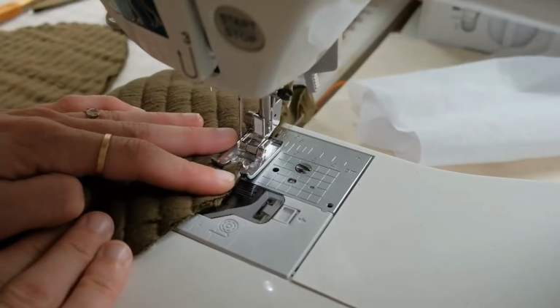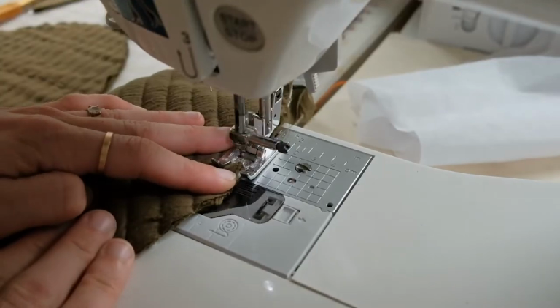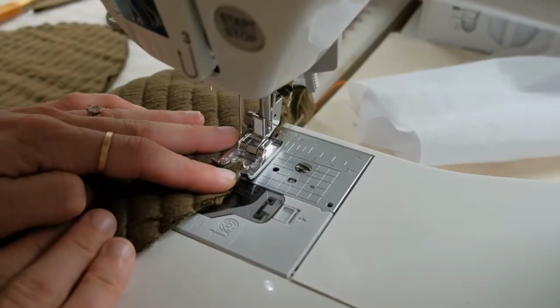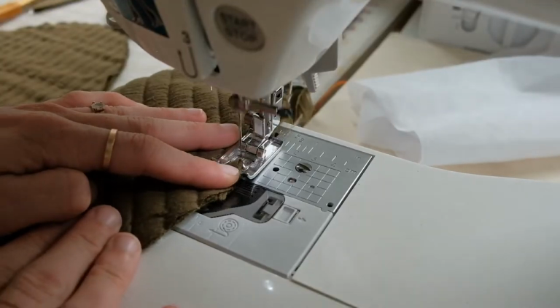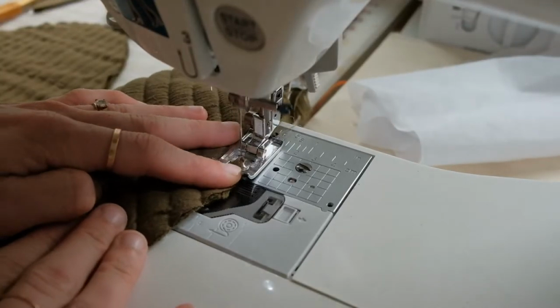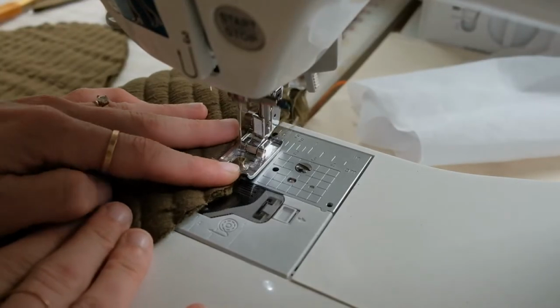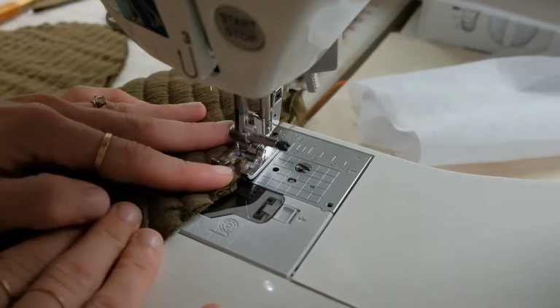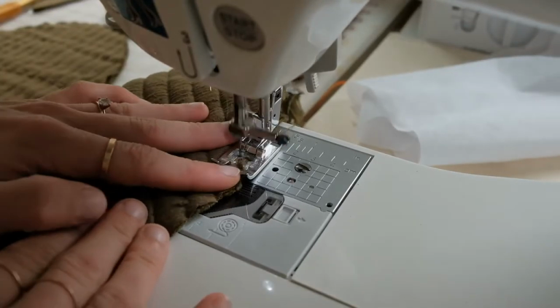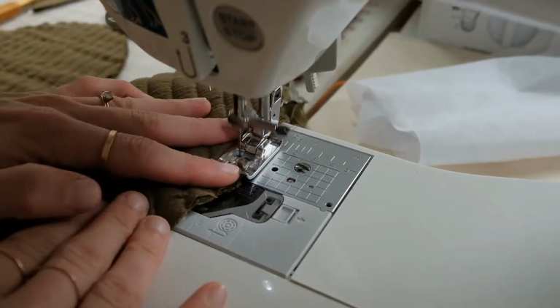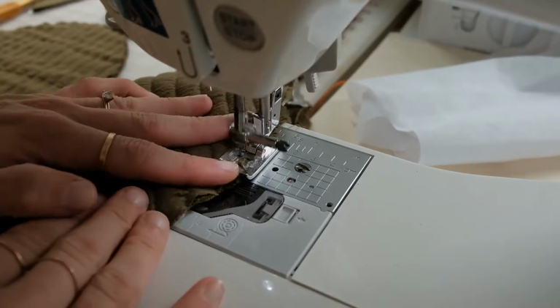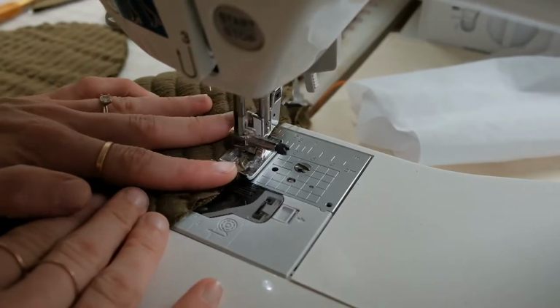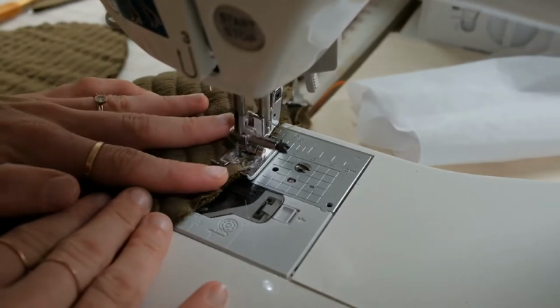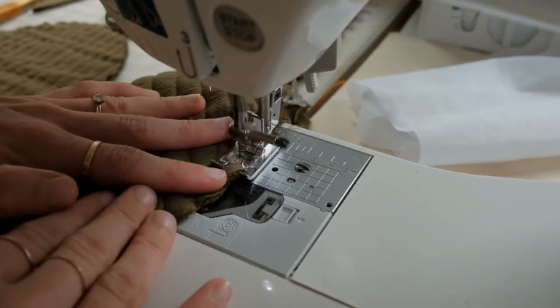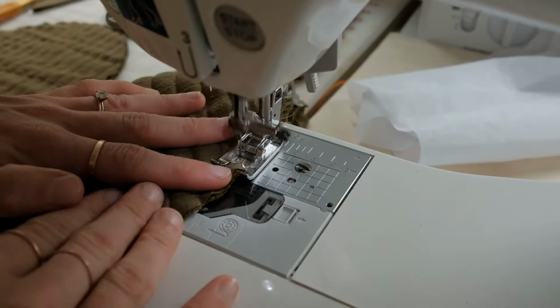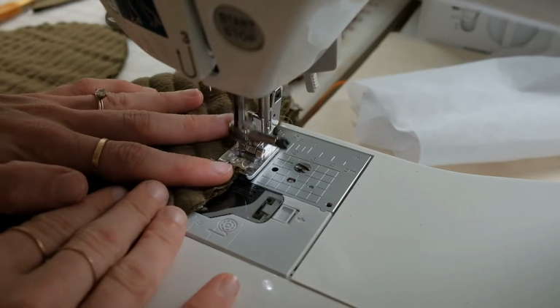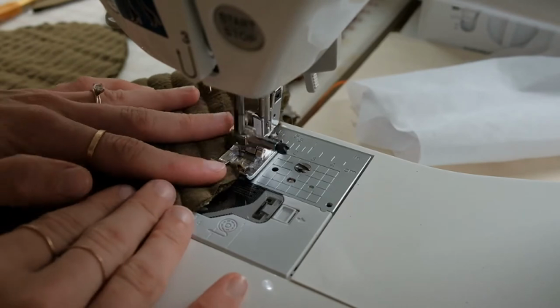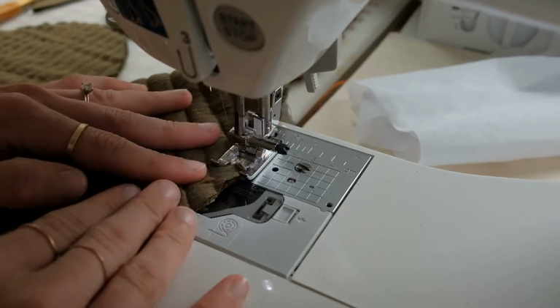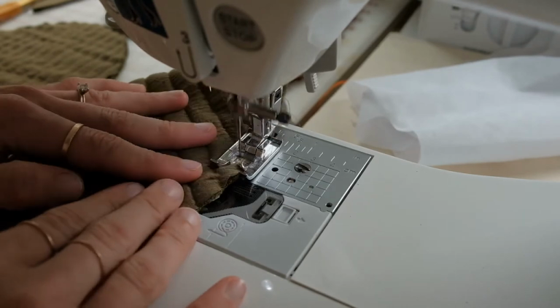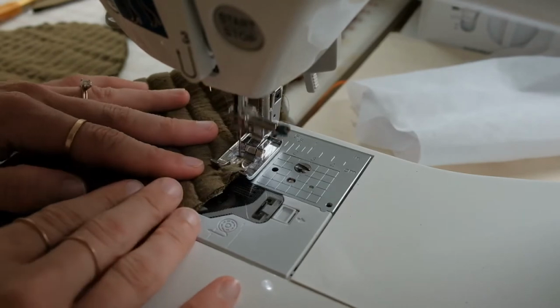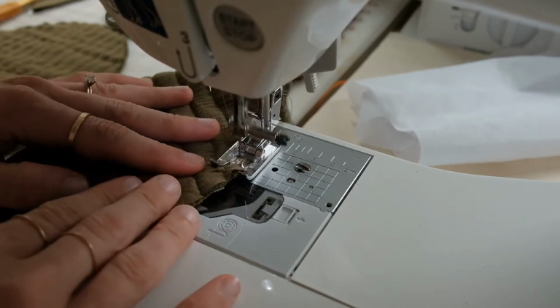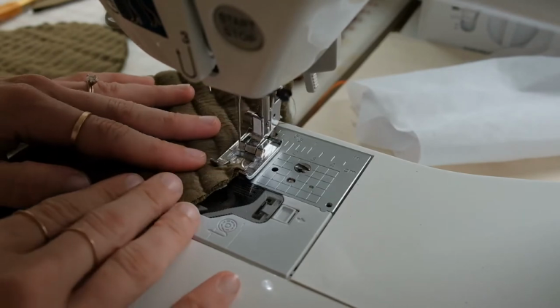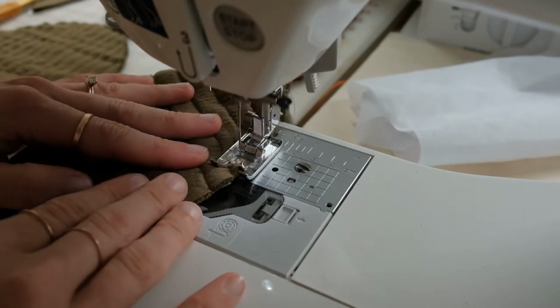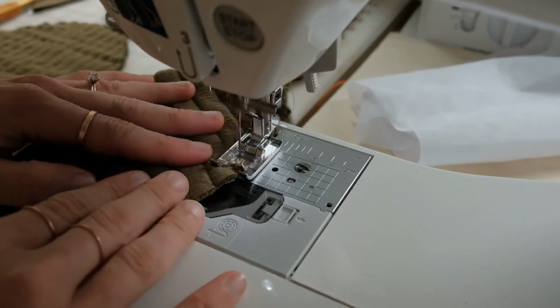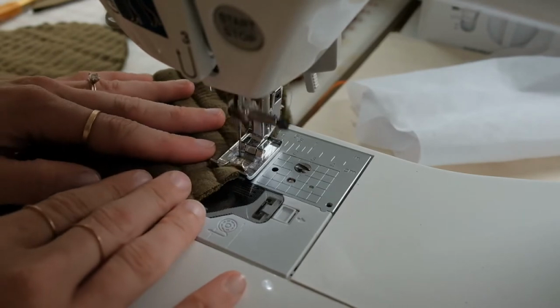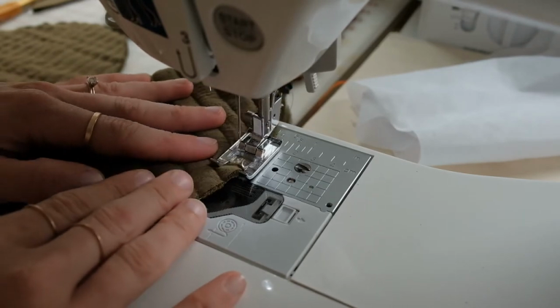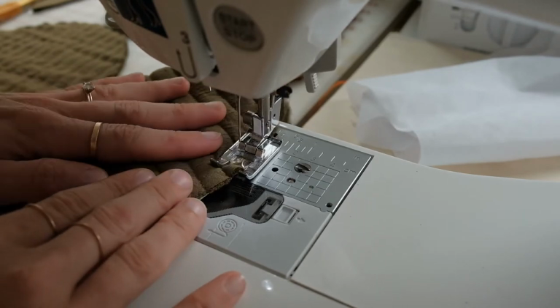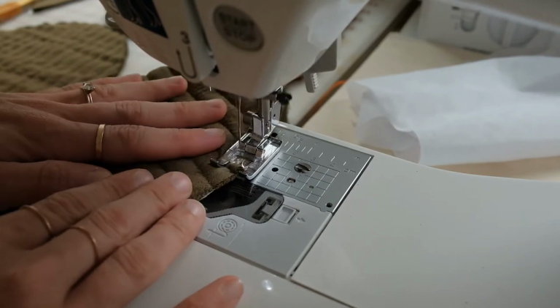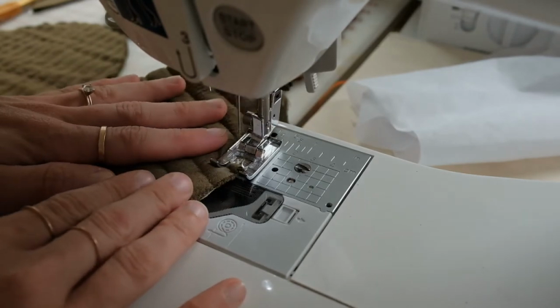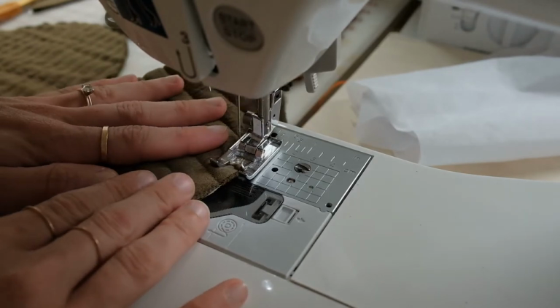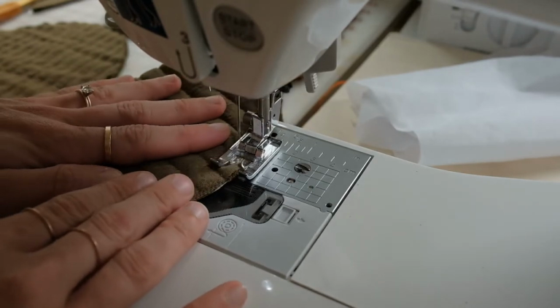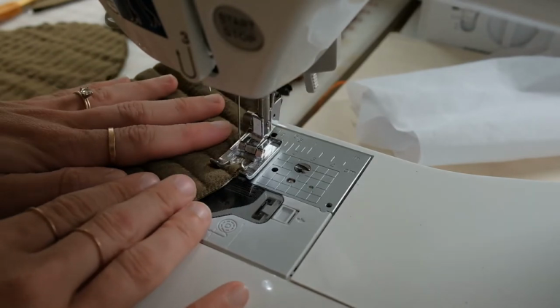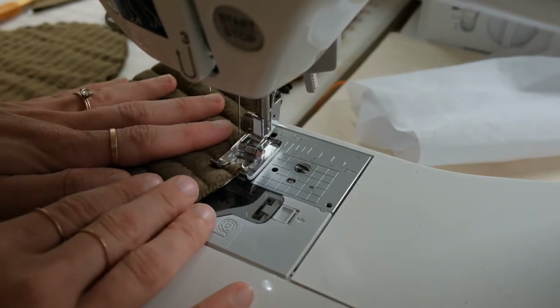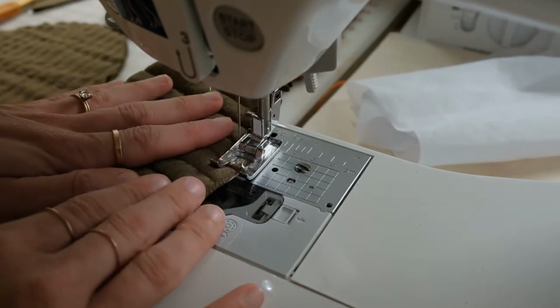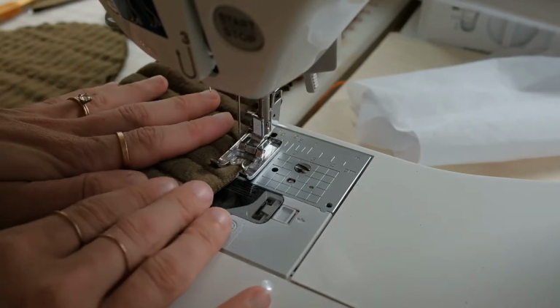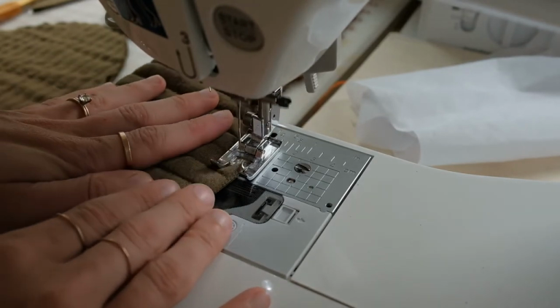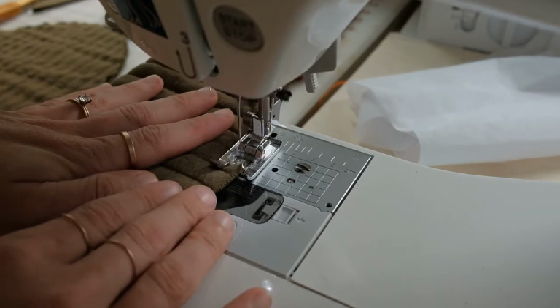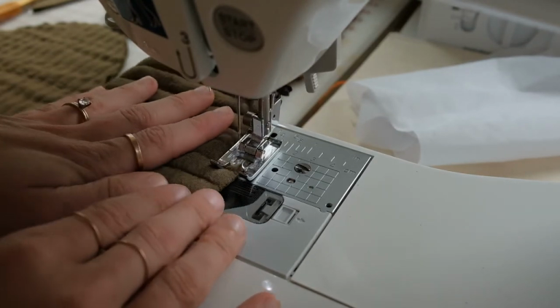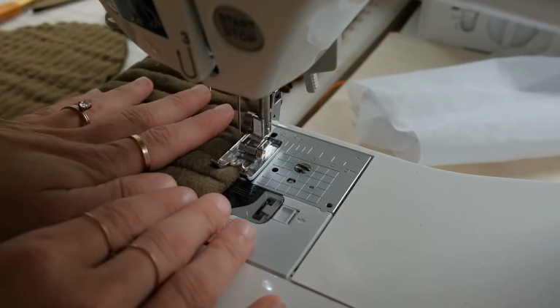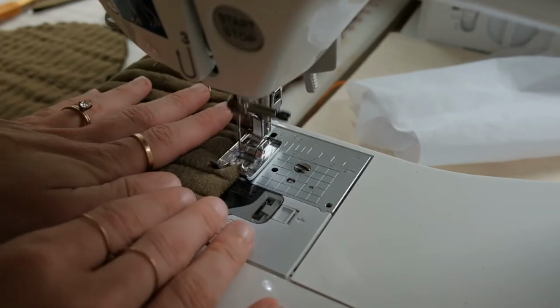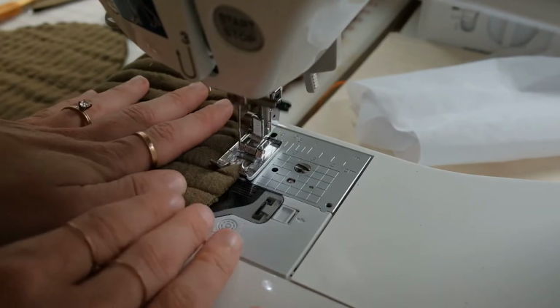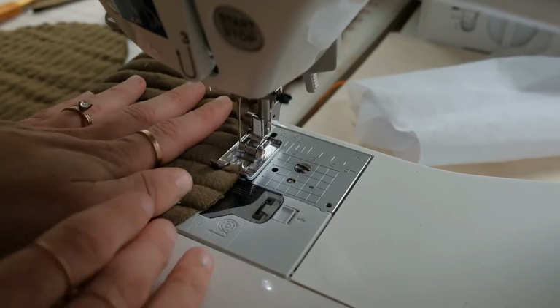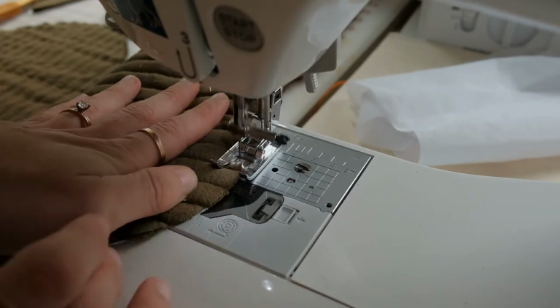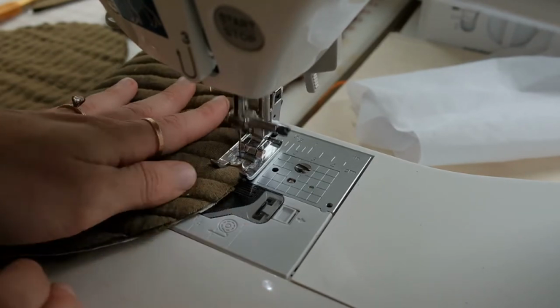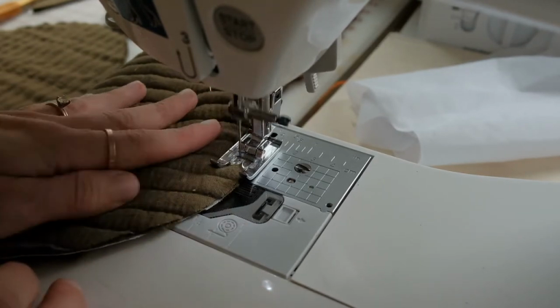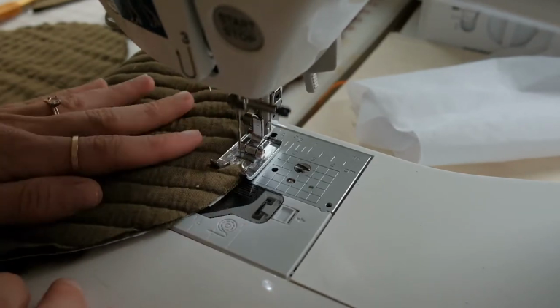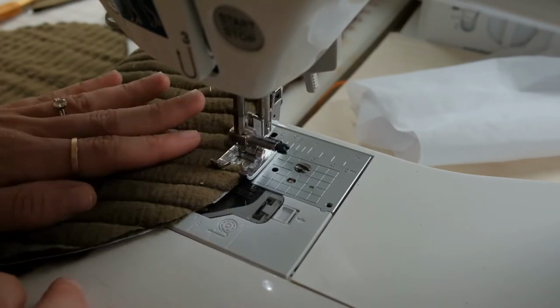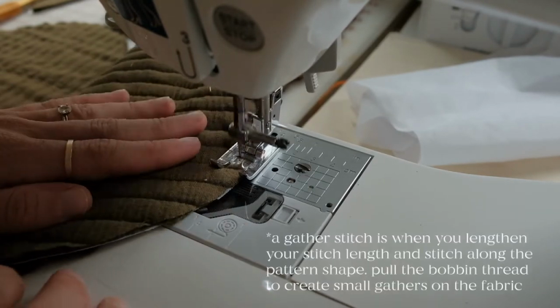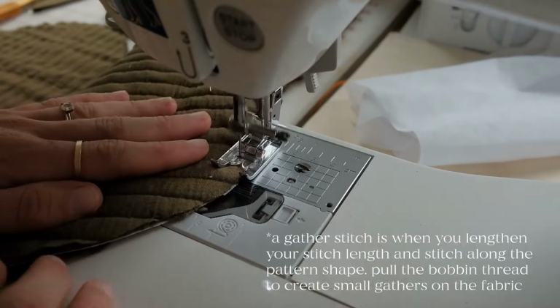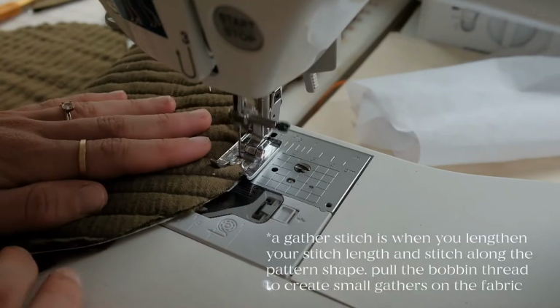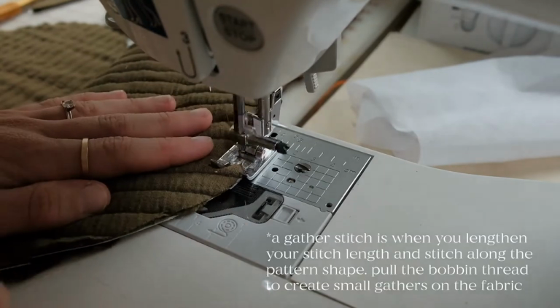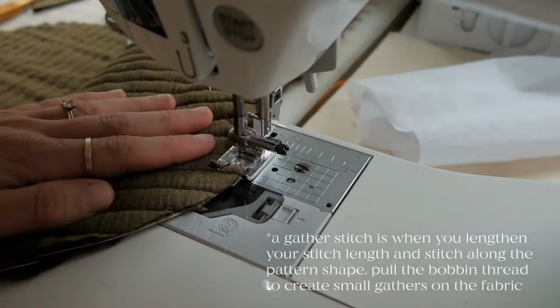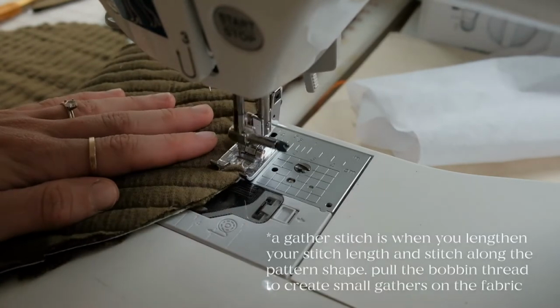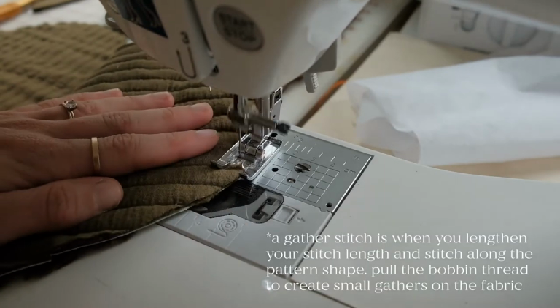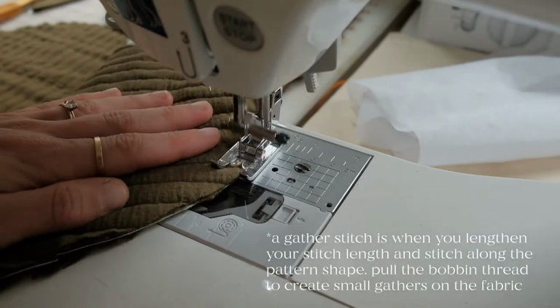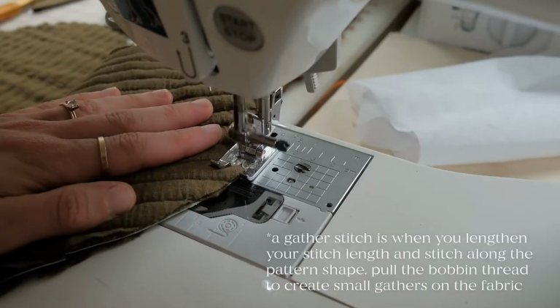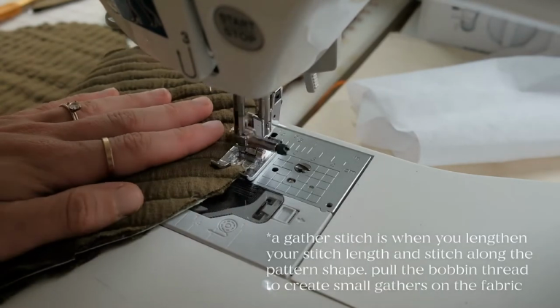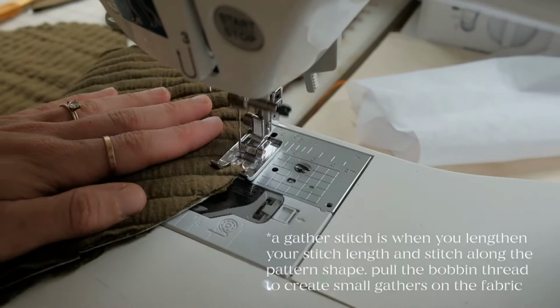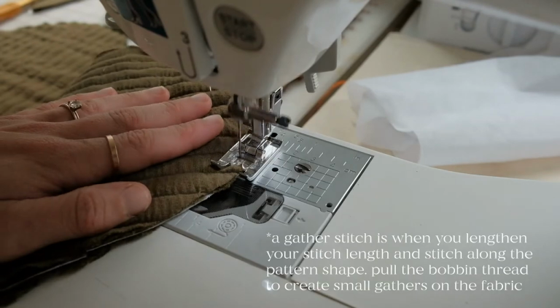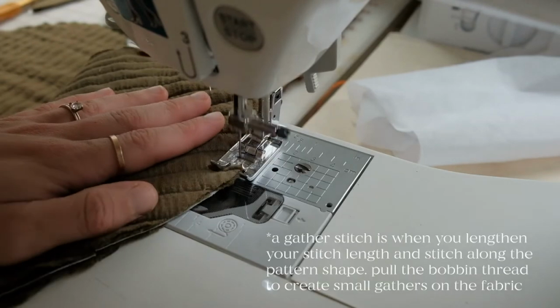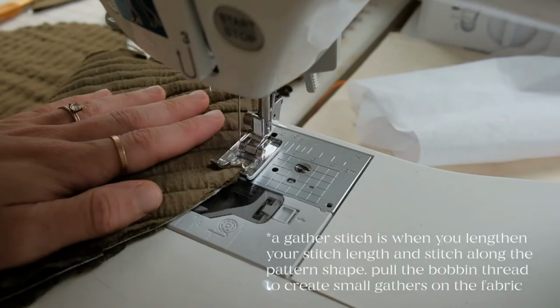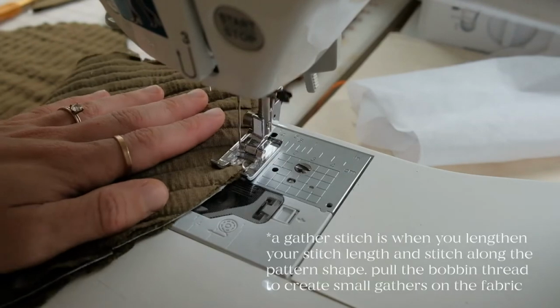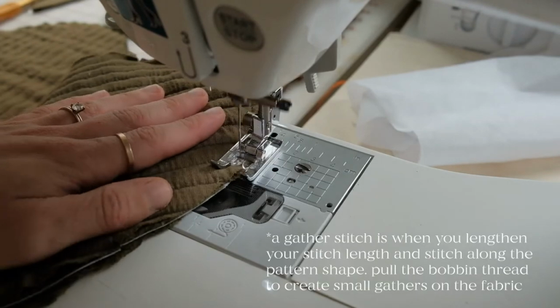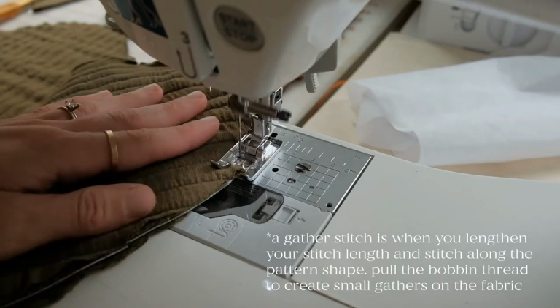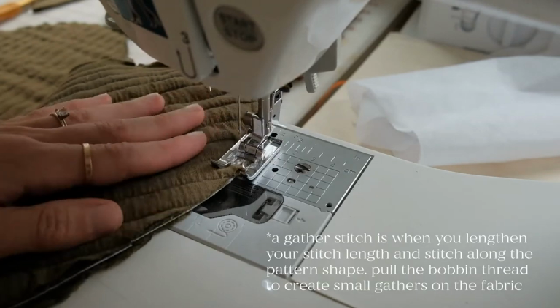There are two outer notches and you're going to use these as a guide to go from notch to notch to create a couple rows of gather stitches.